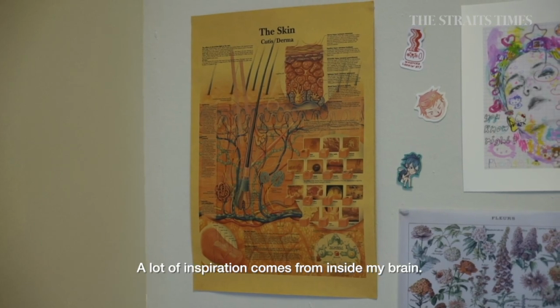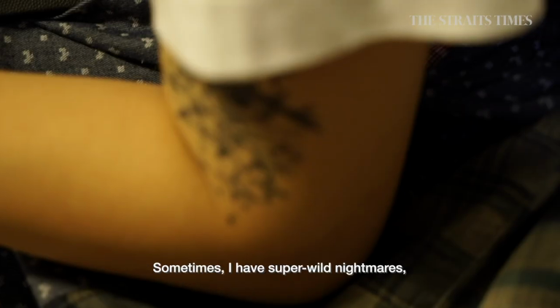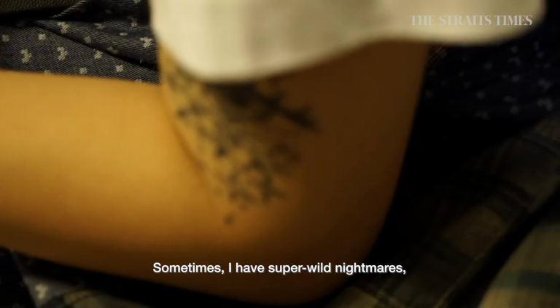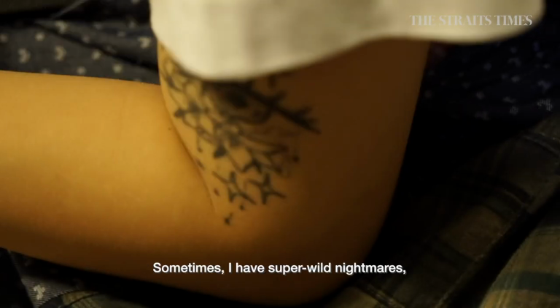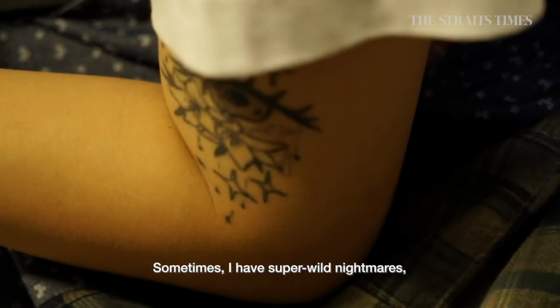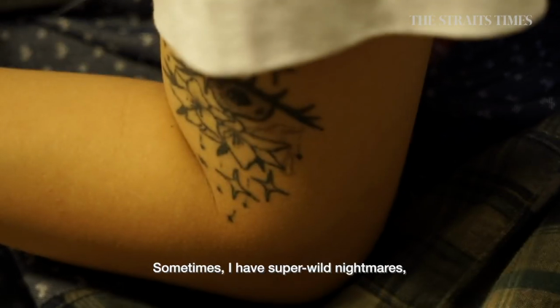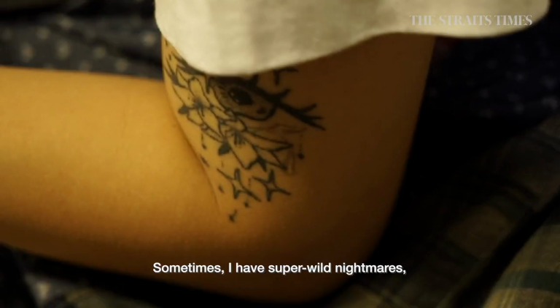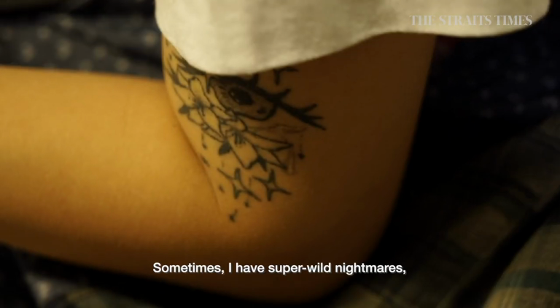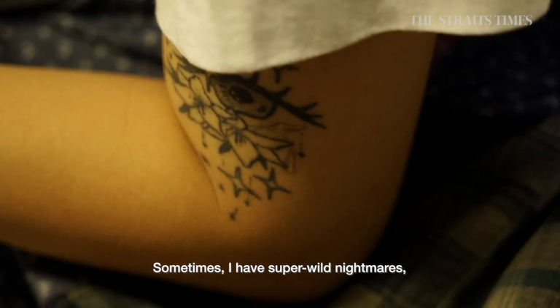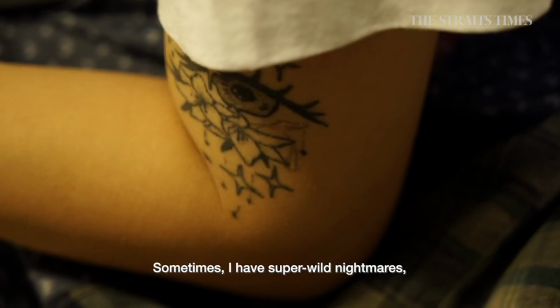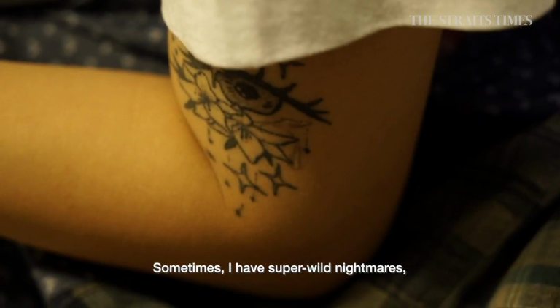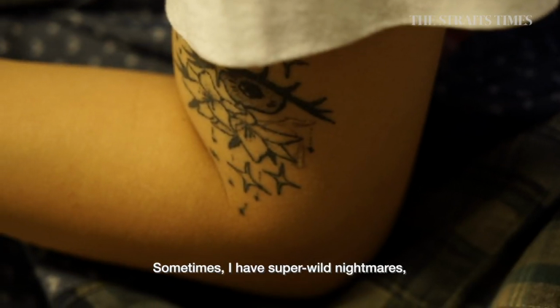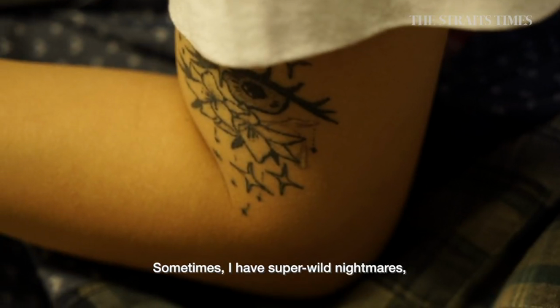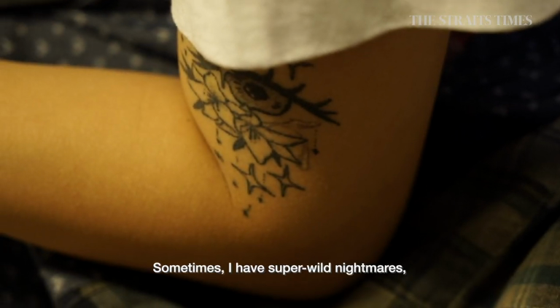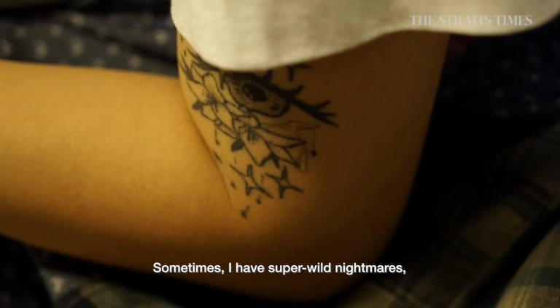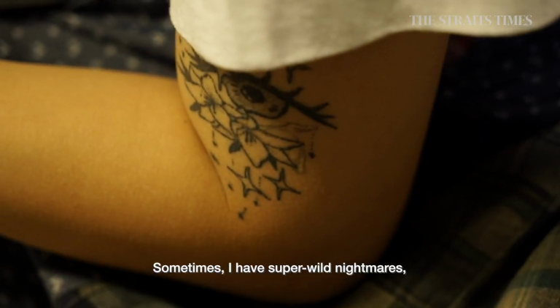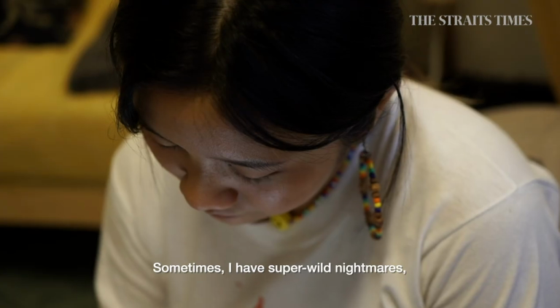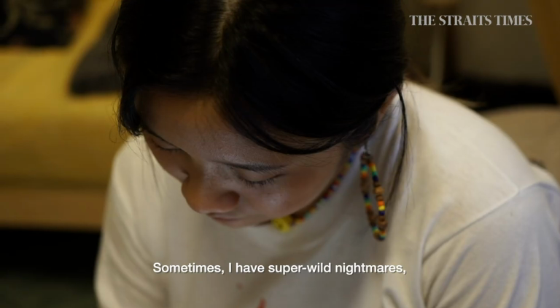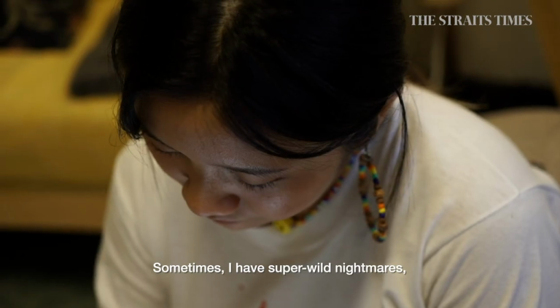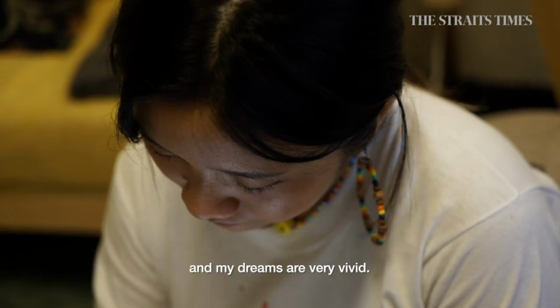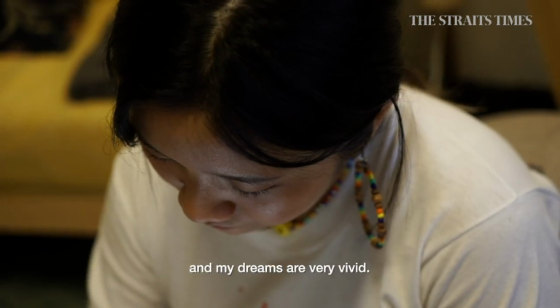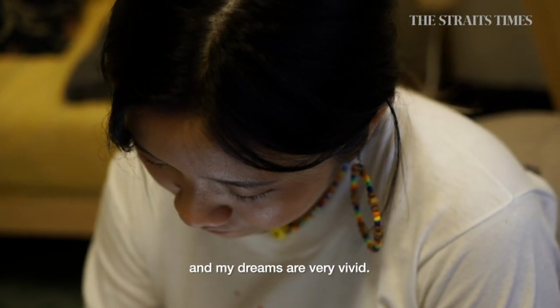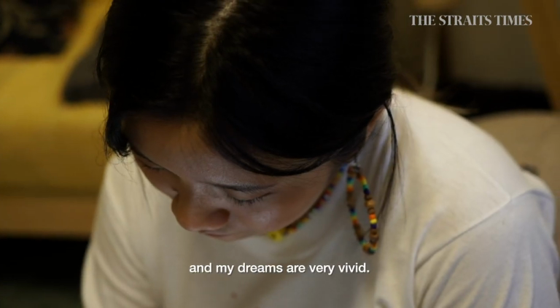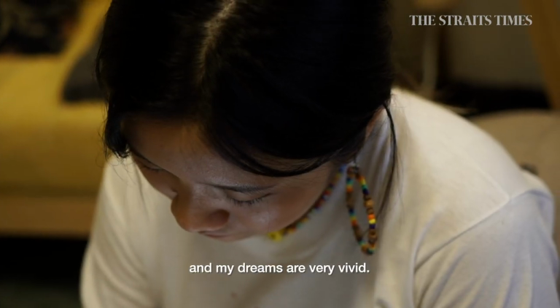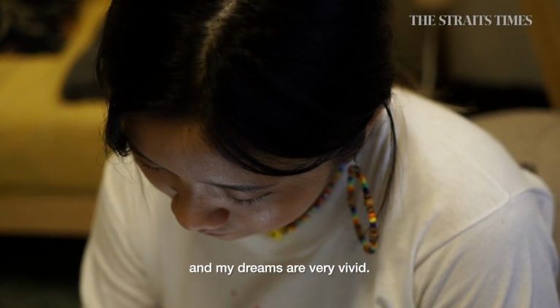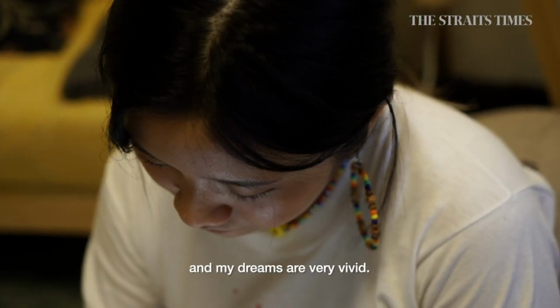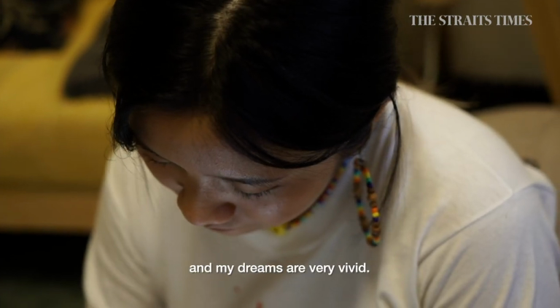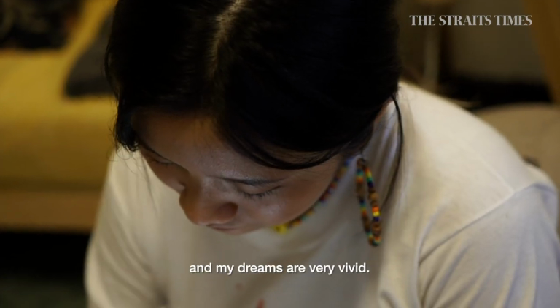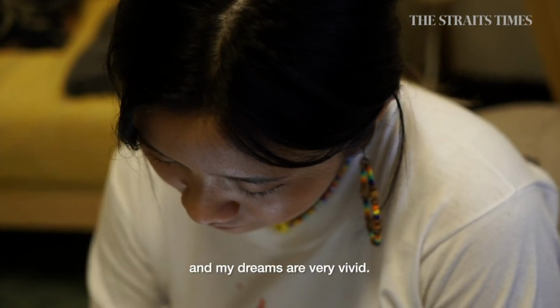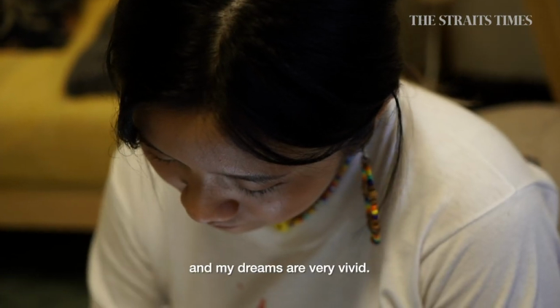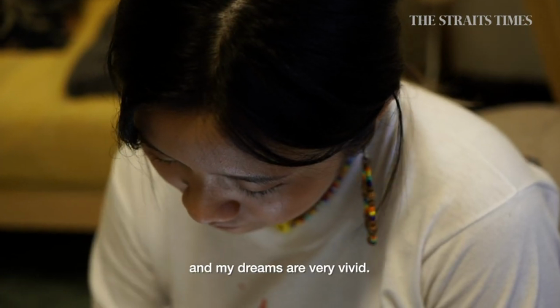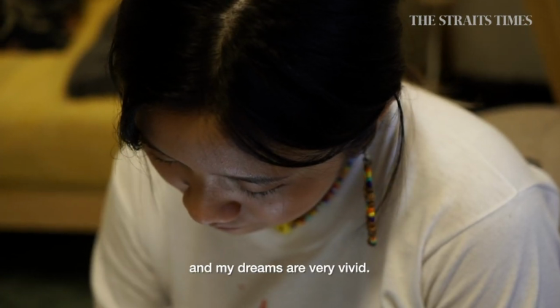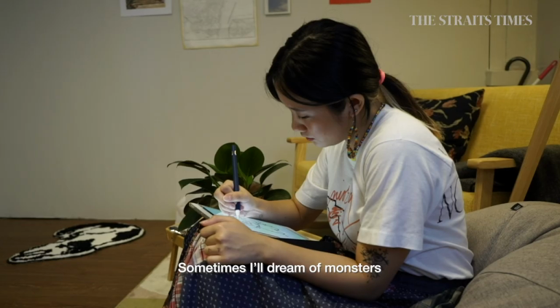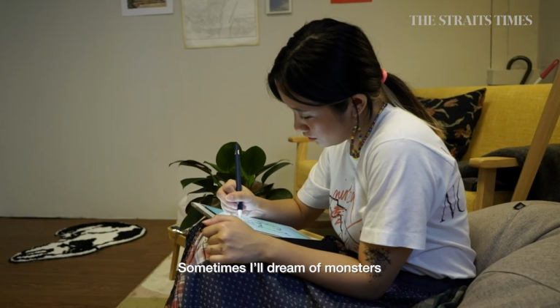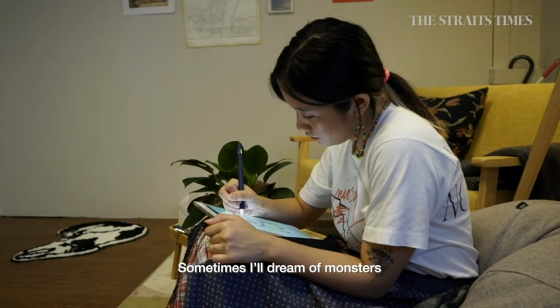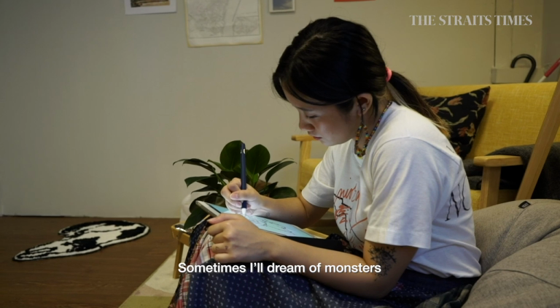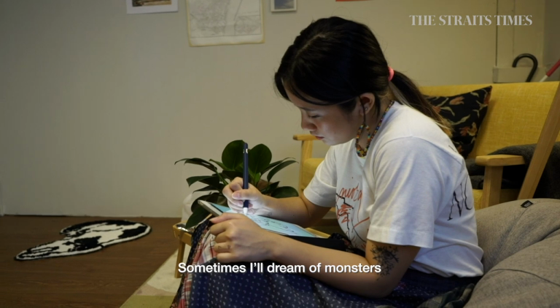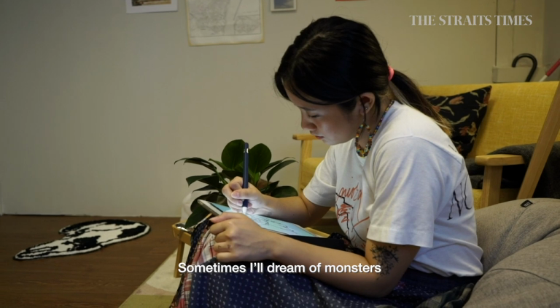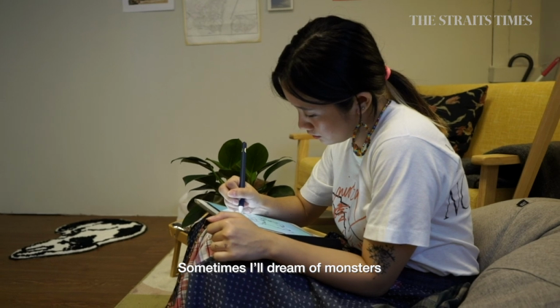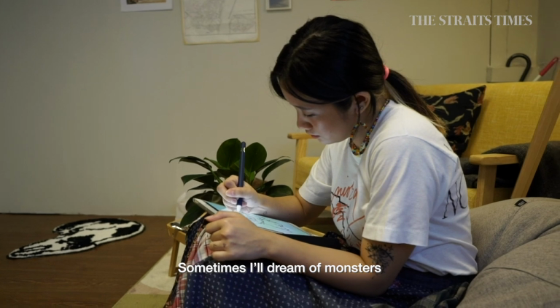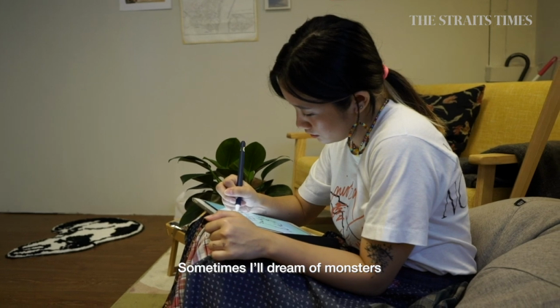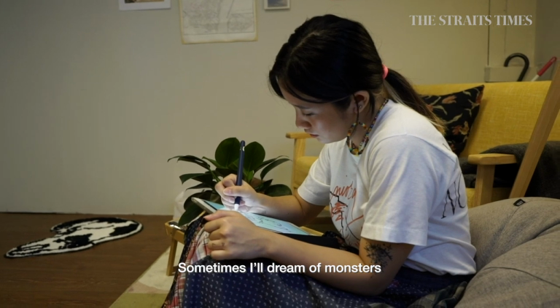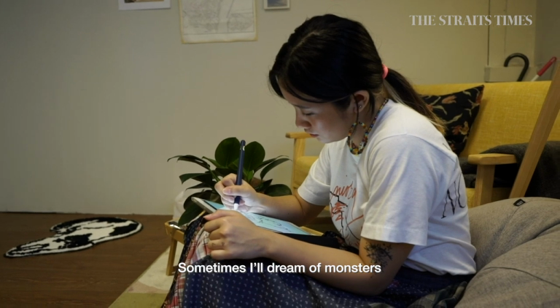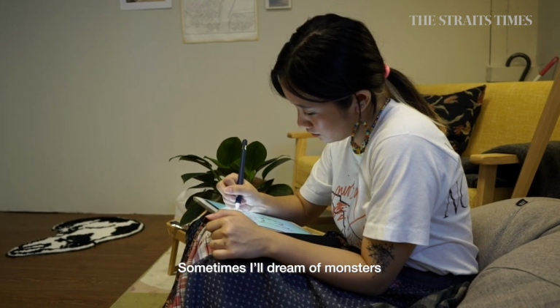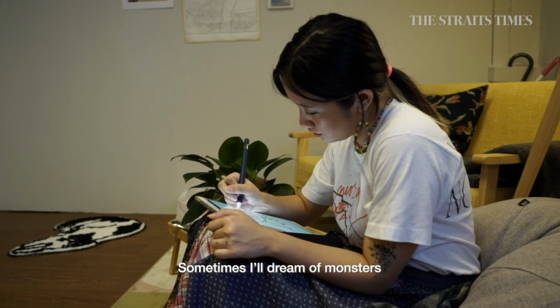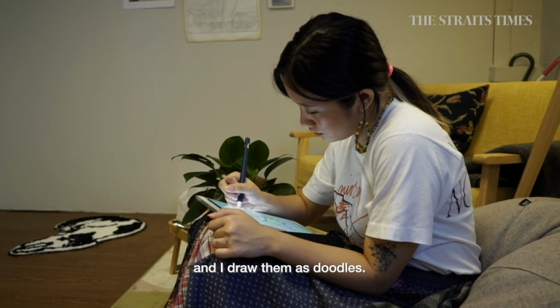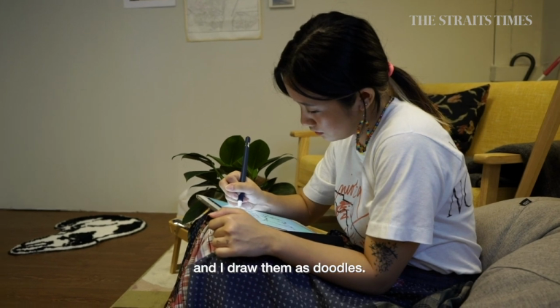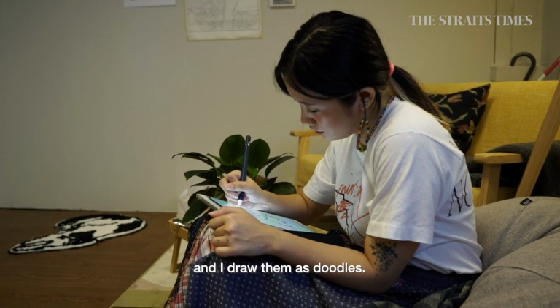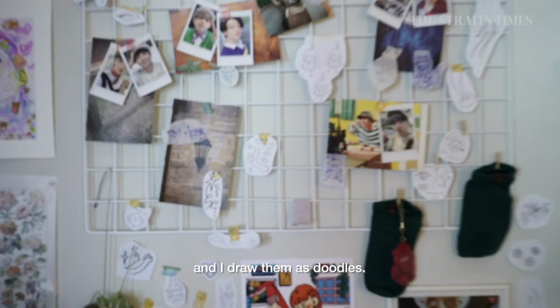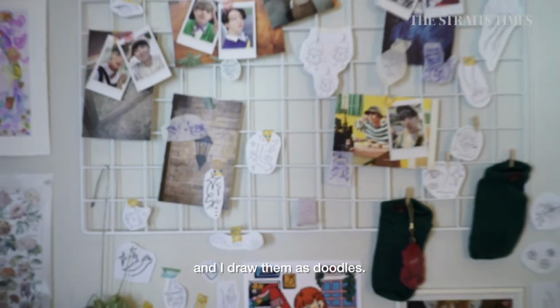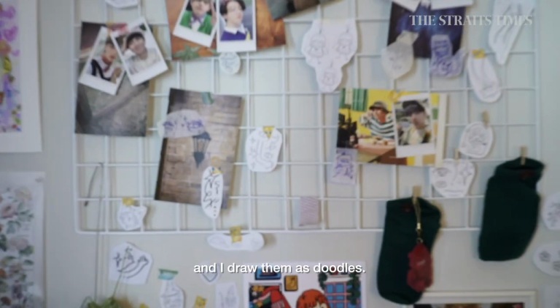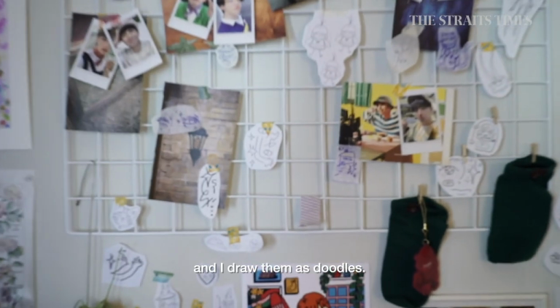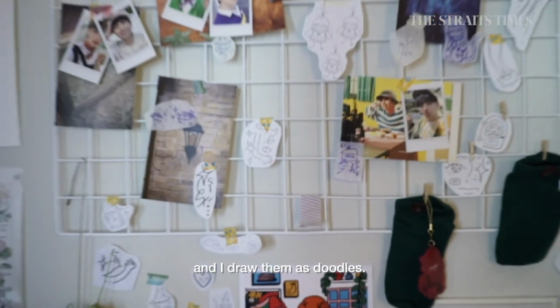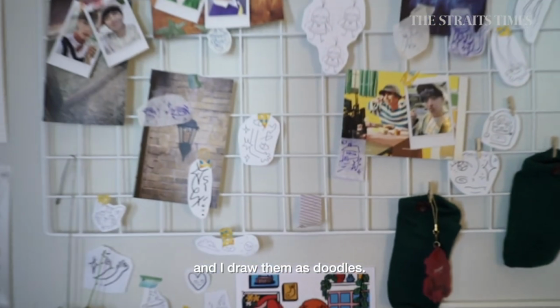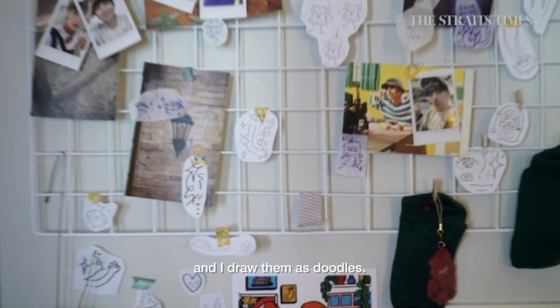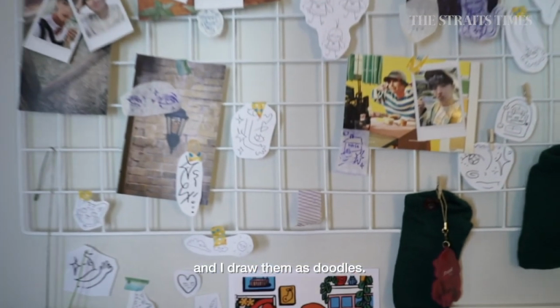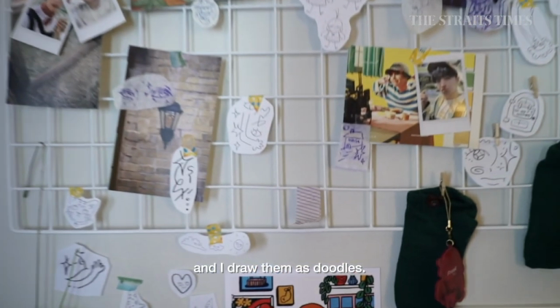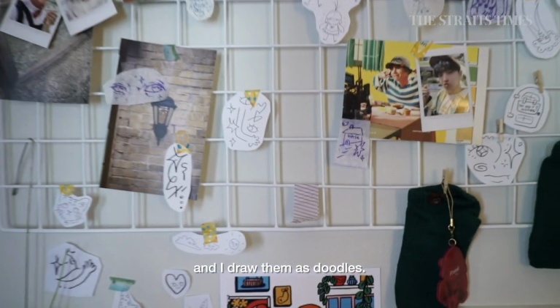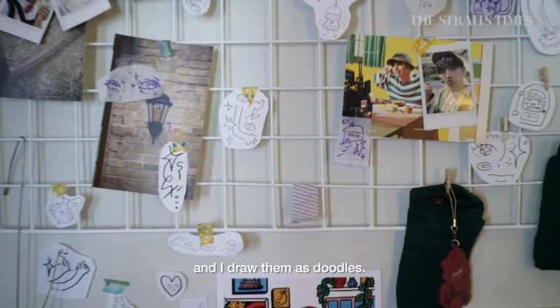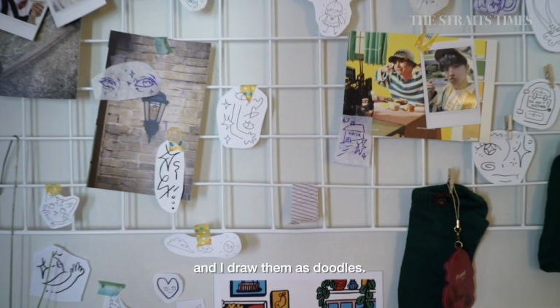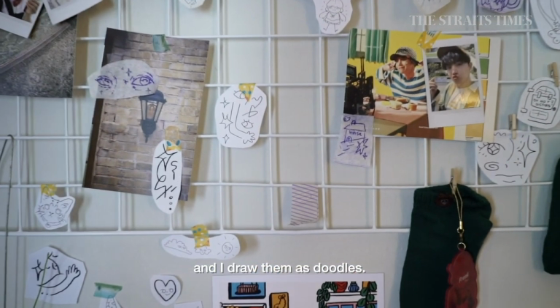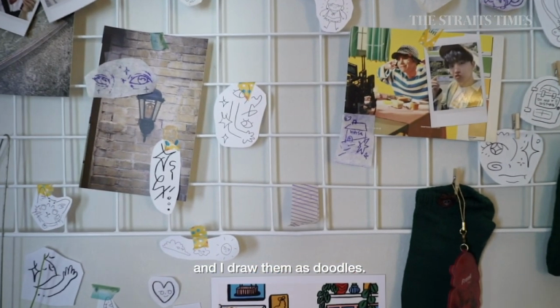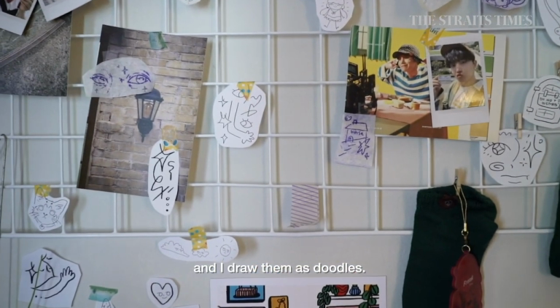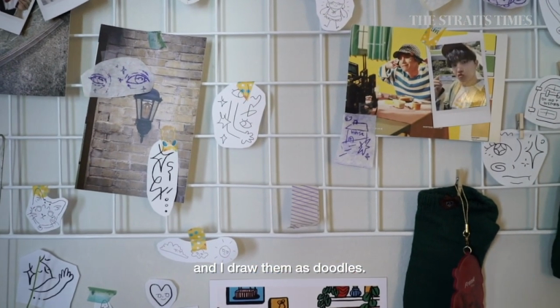I have super wild nightmares sometimes — my dreams are super vivid. Sometimes I dream of monsters and I just kind of draw them down as doodles.